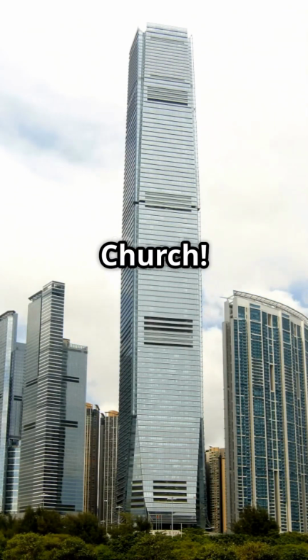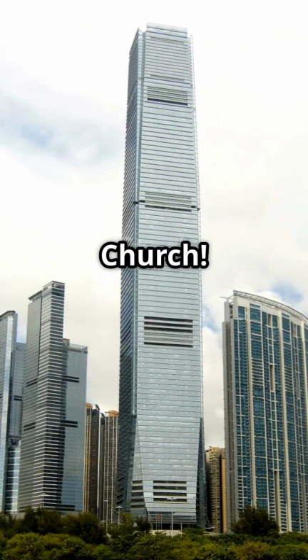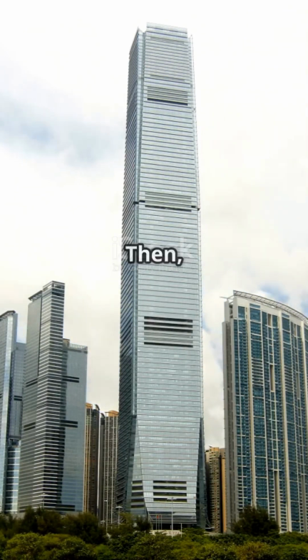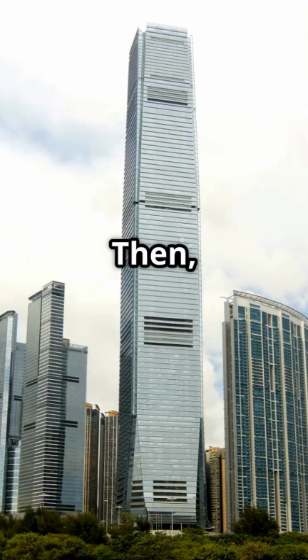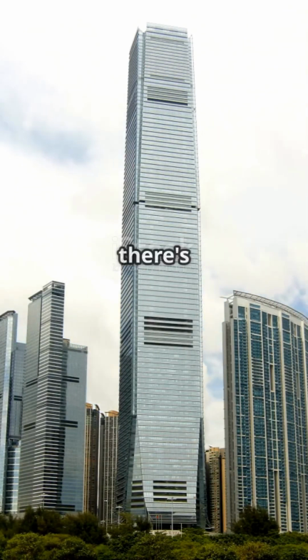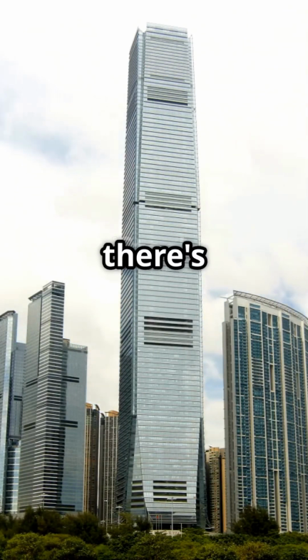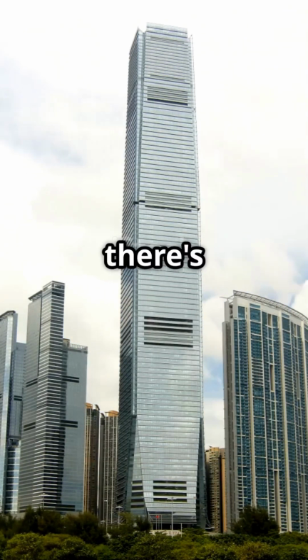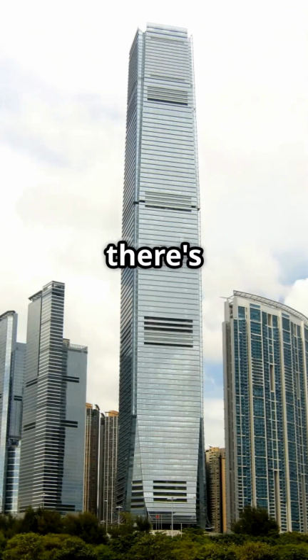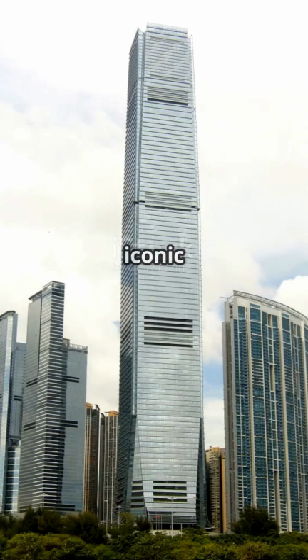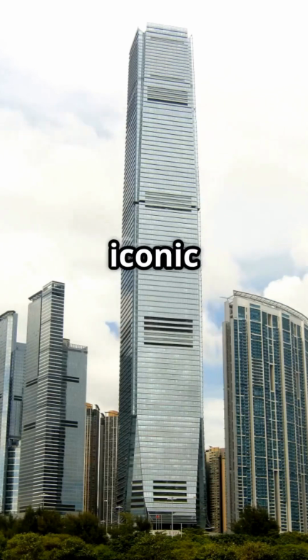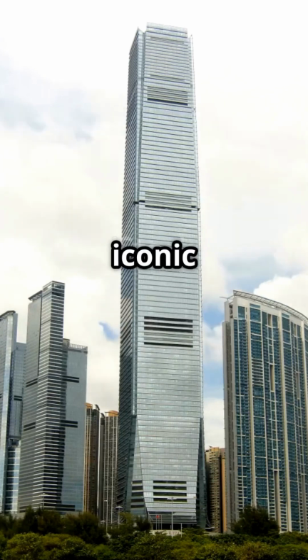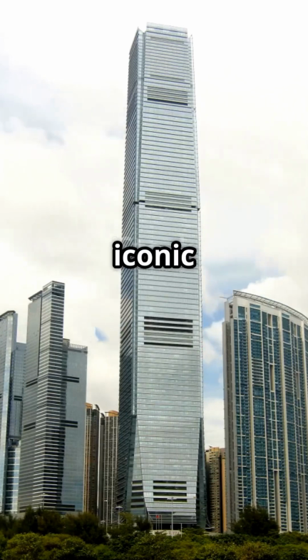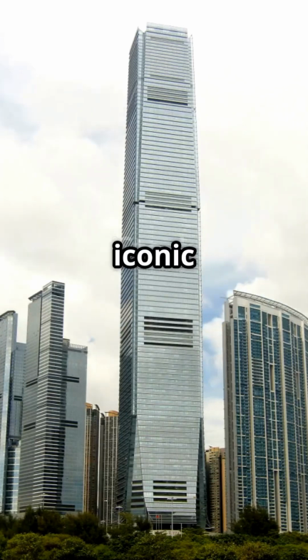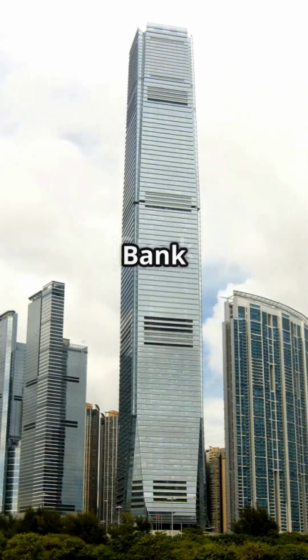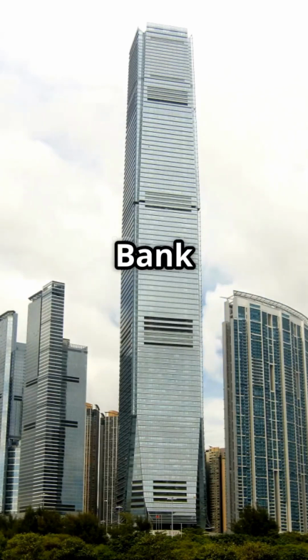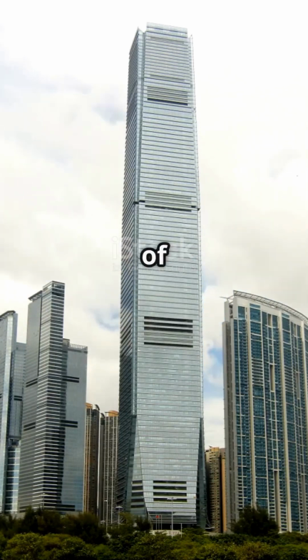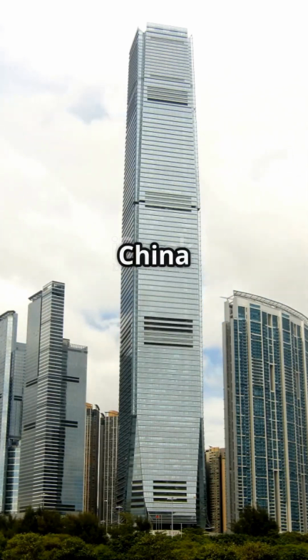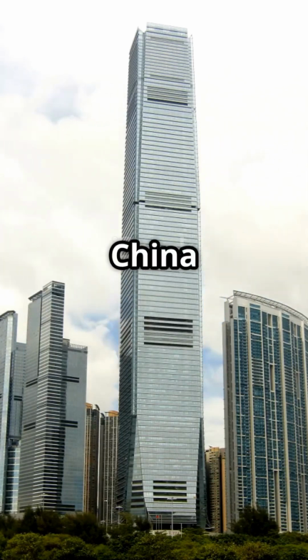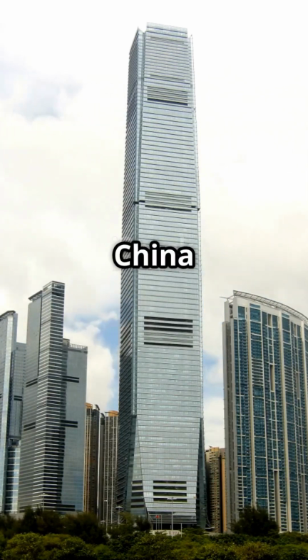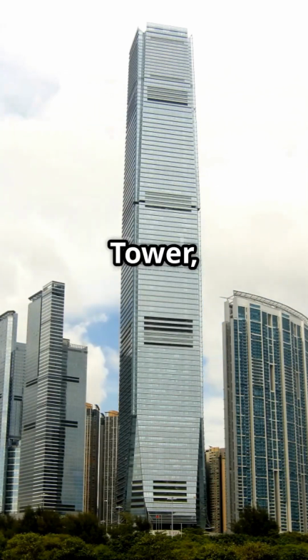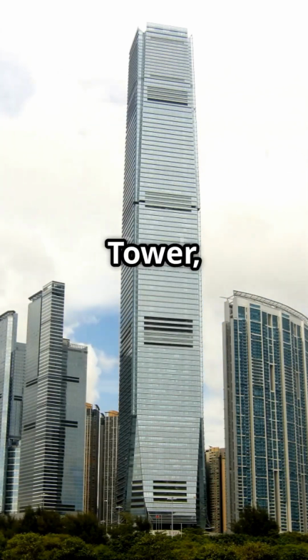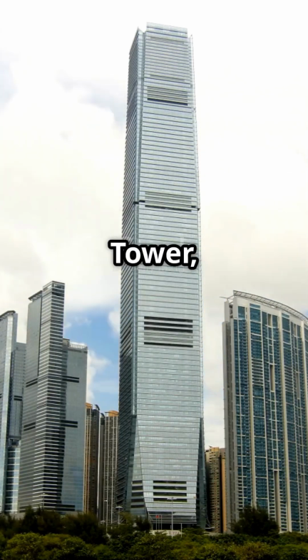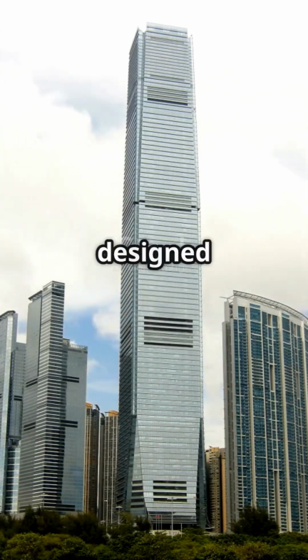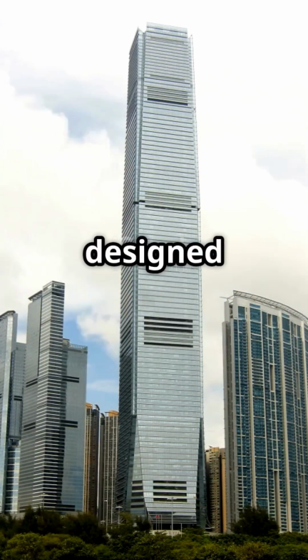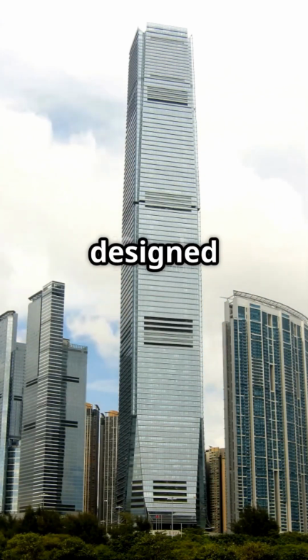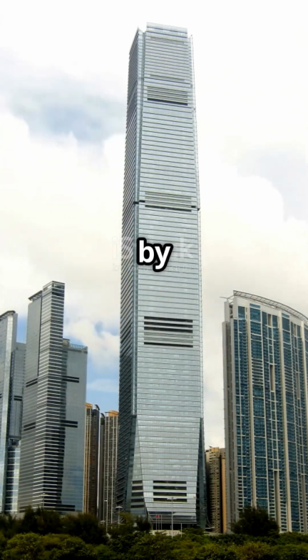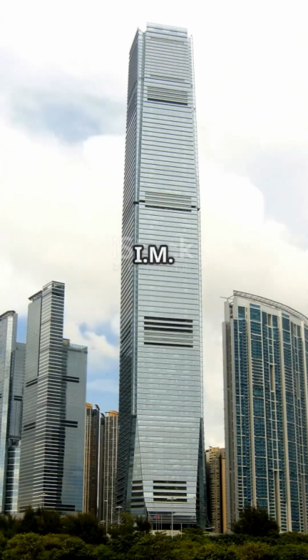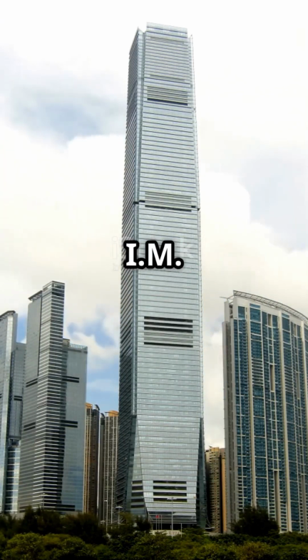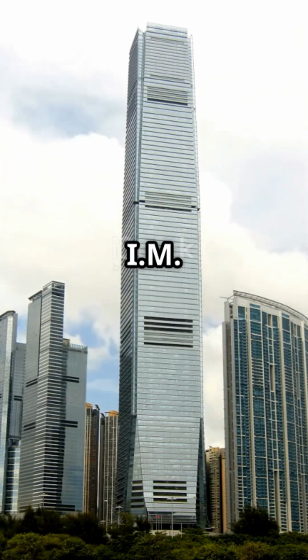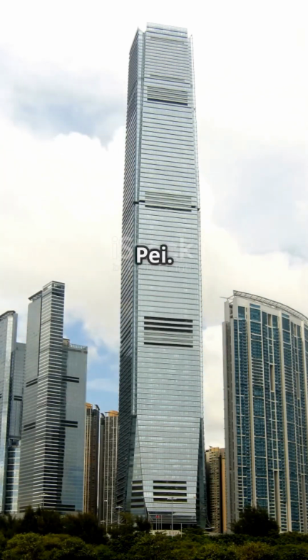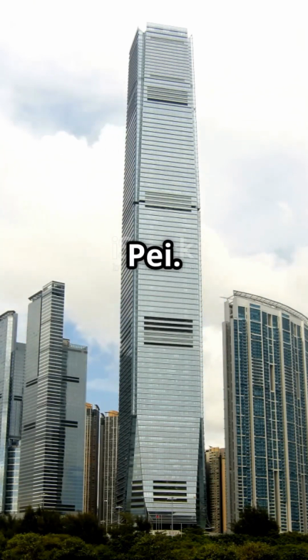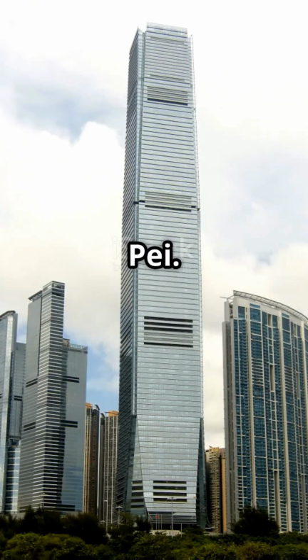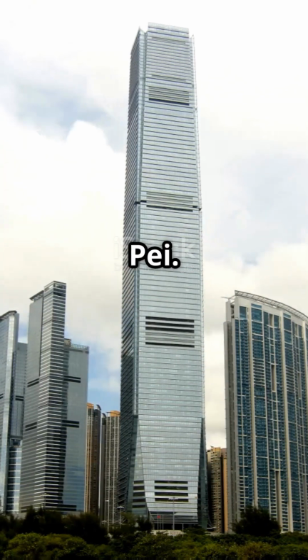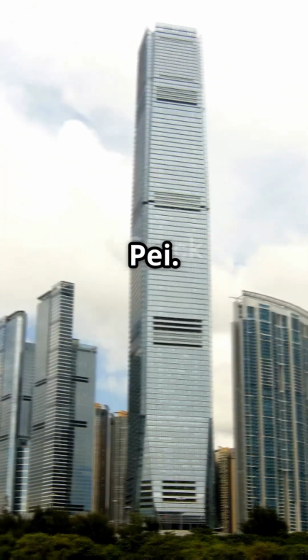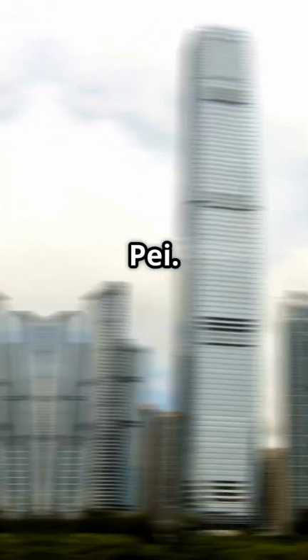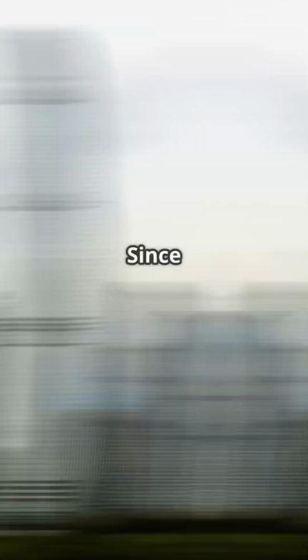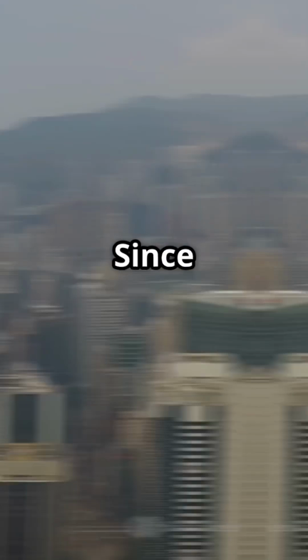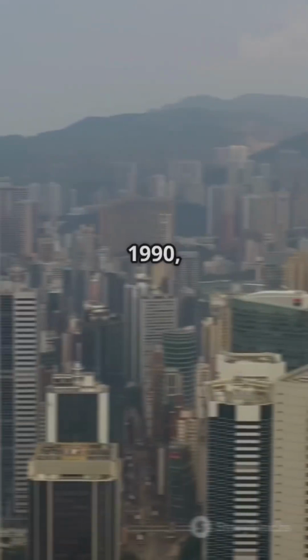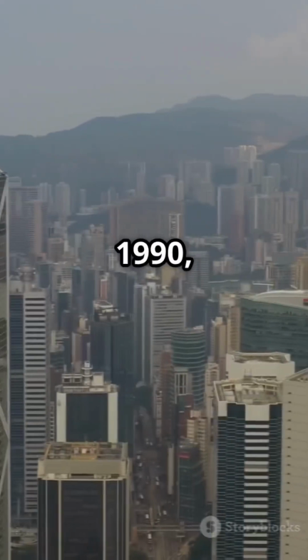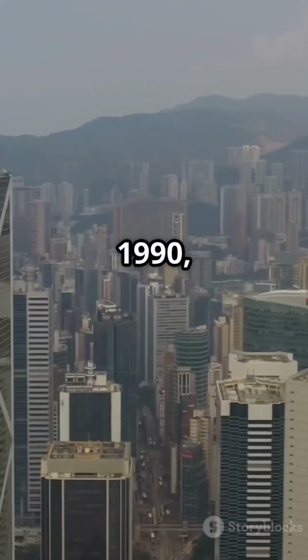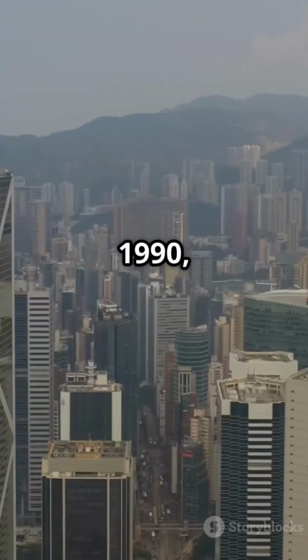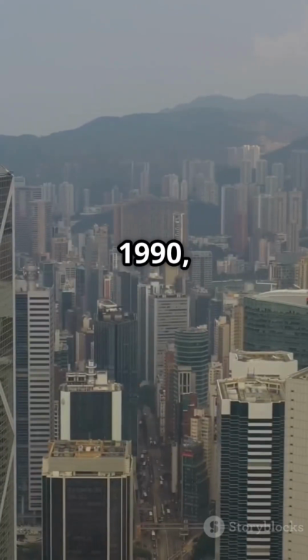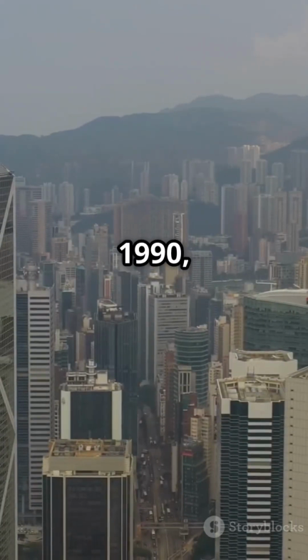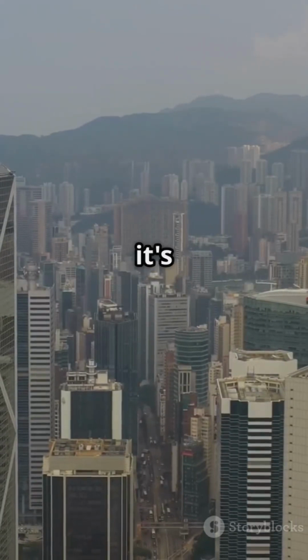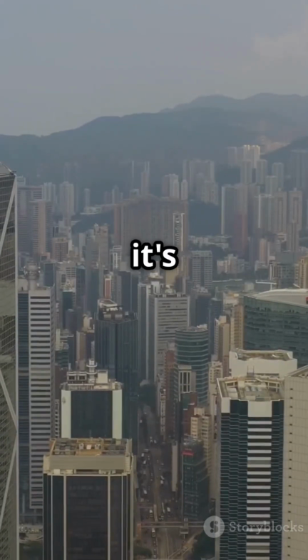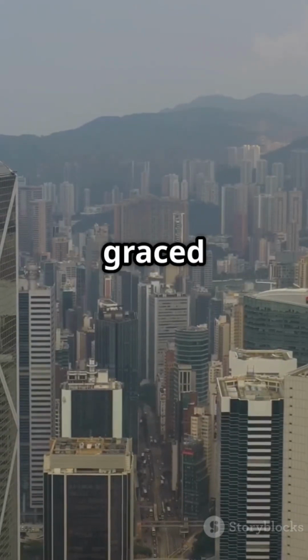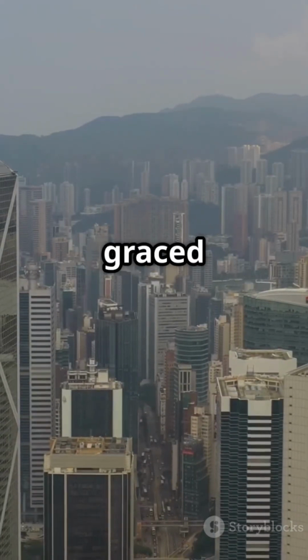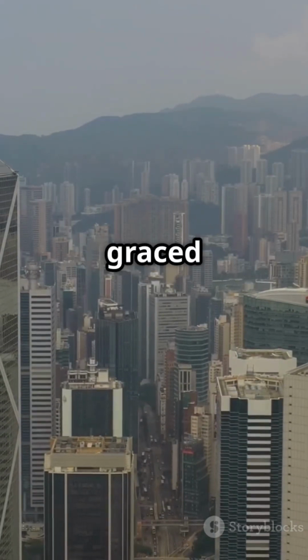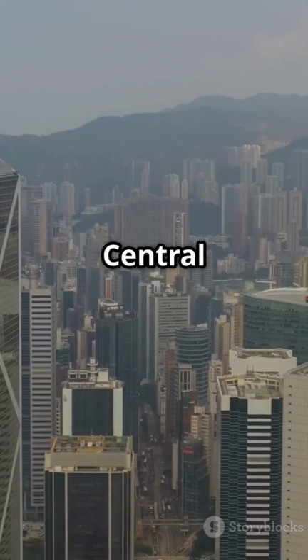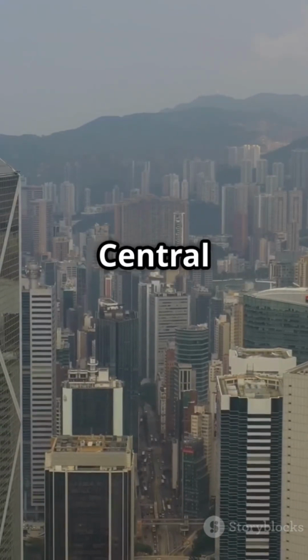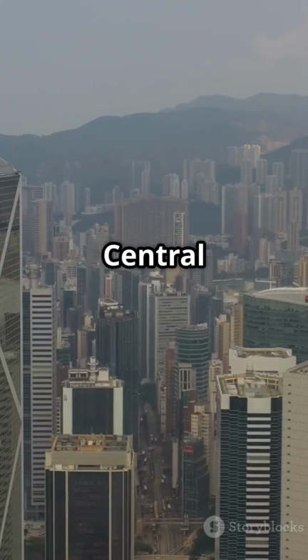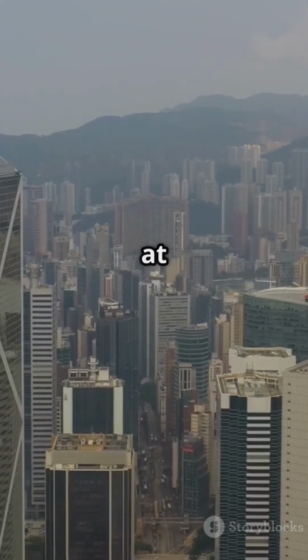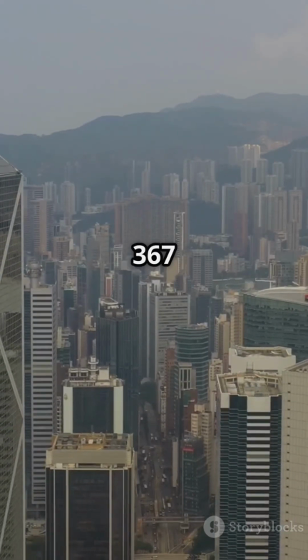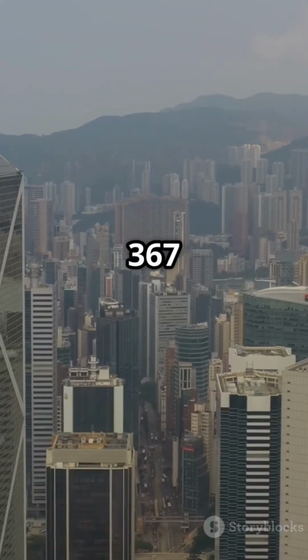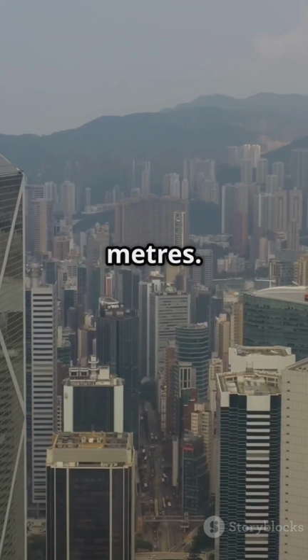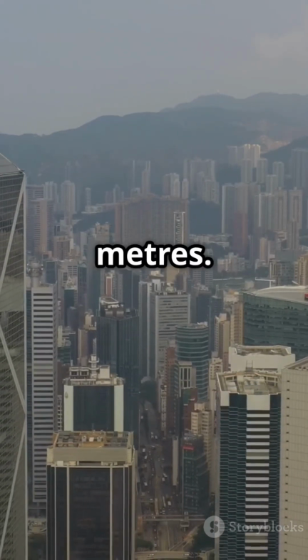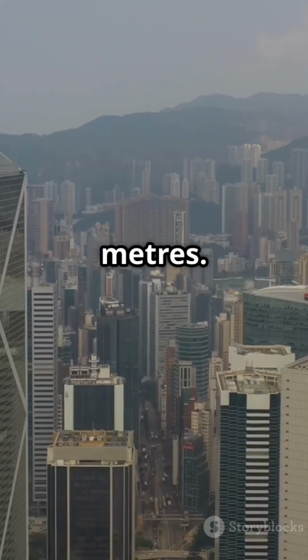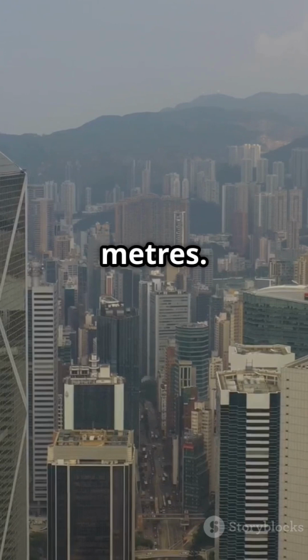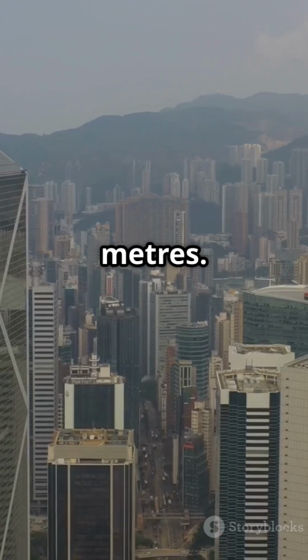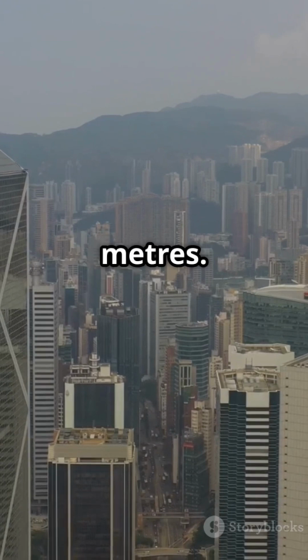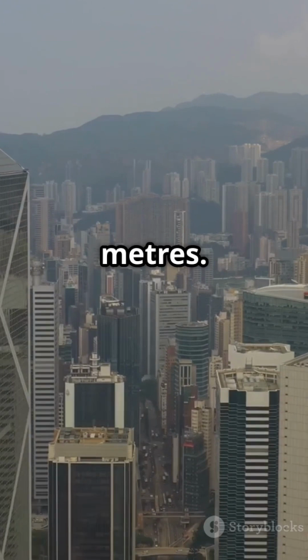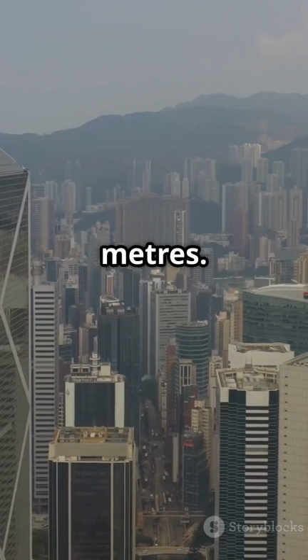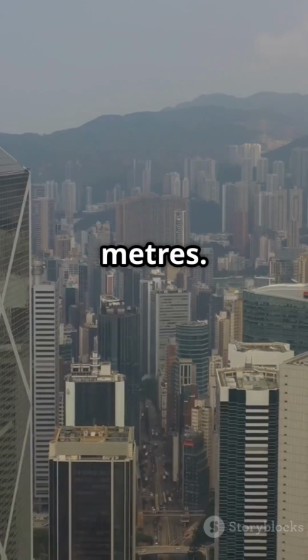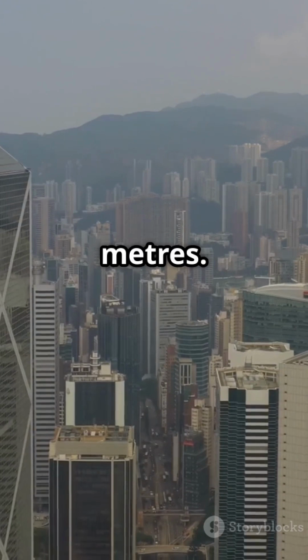Then there's the iconic Bank of China Tower, designed by I.M. Pei. Since 1990, it's graced Central at 367 meters.